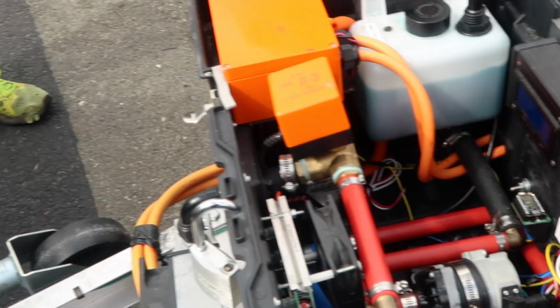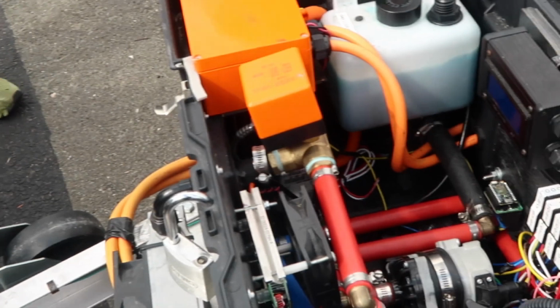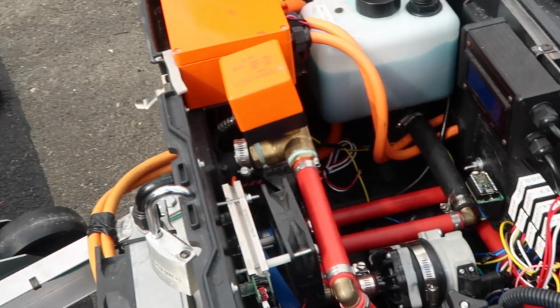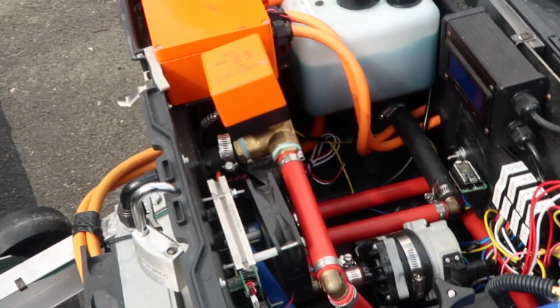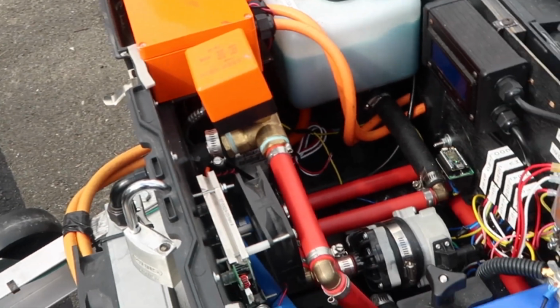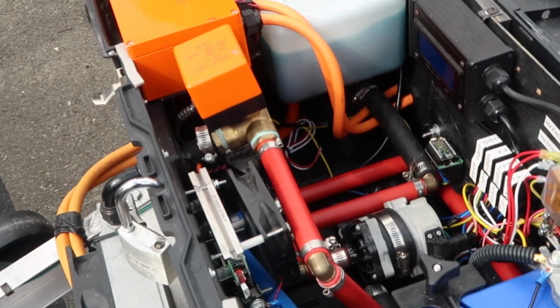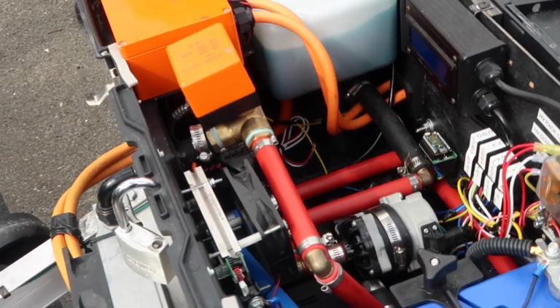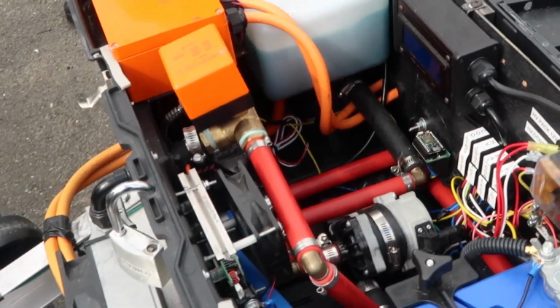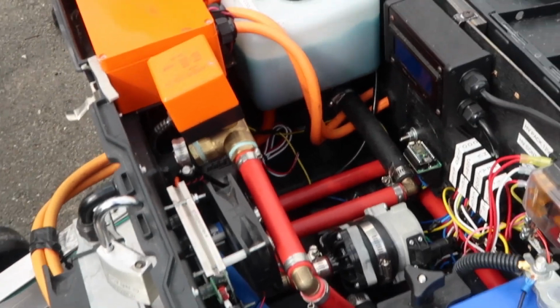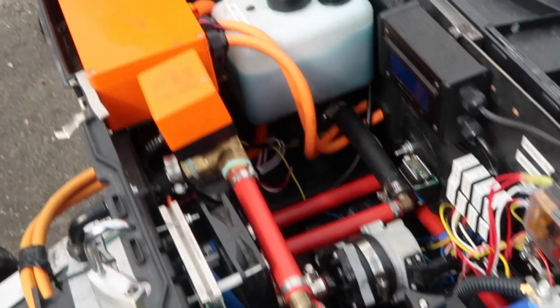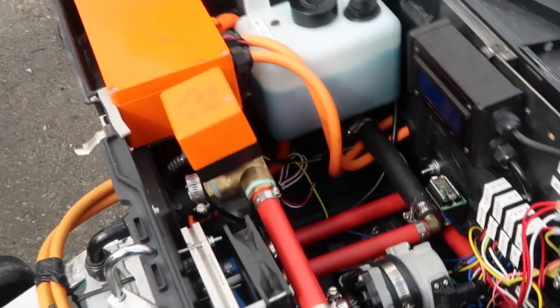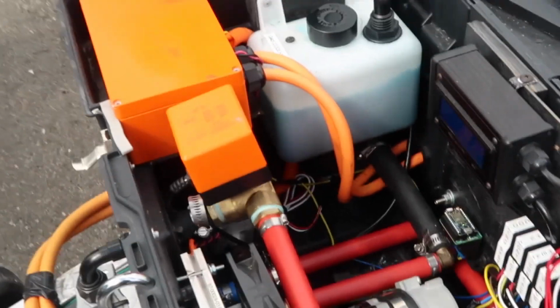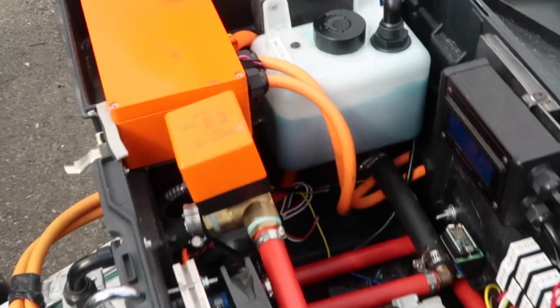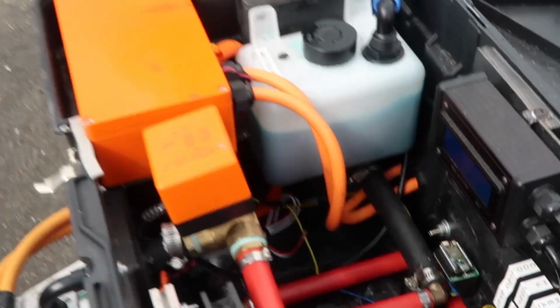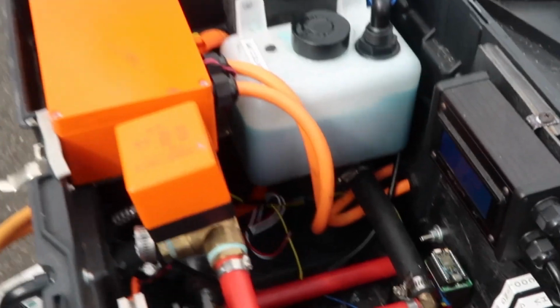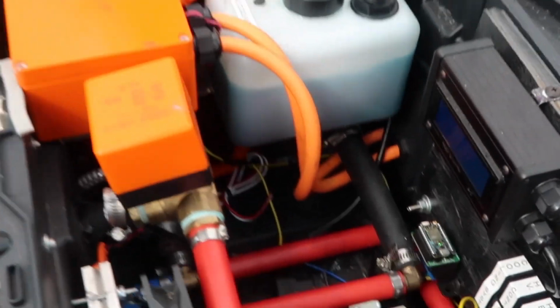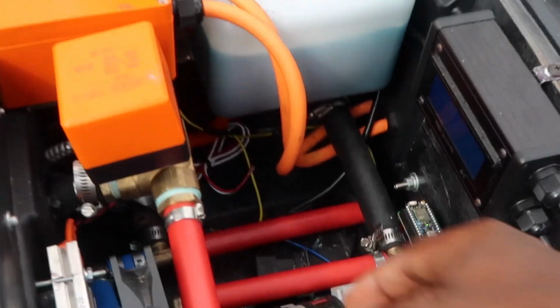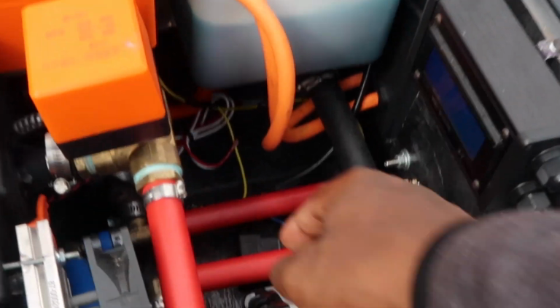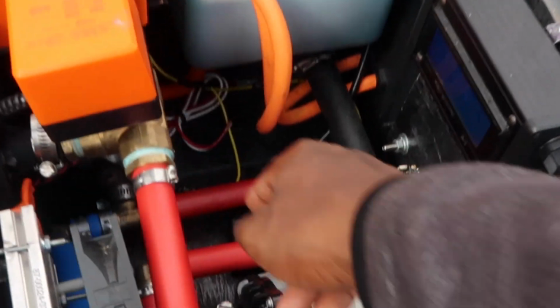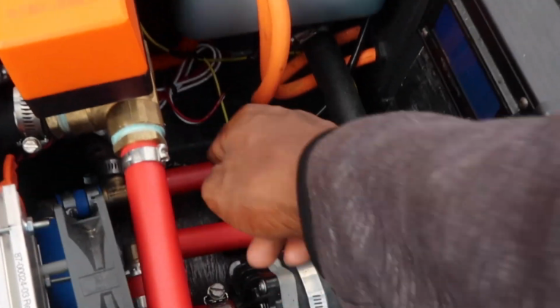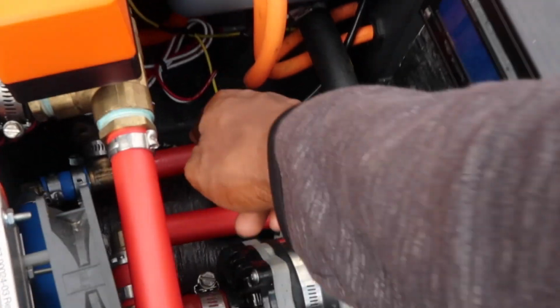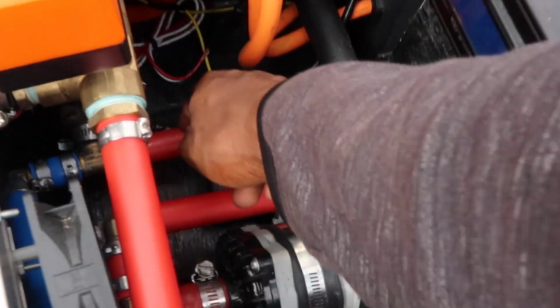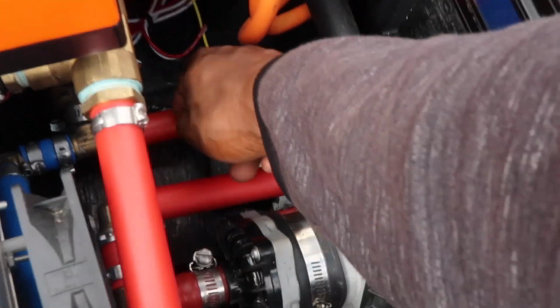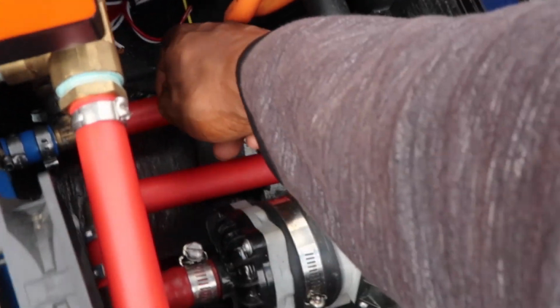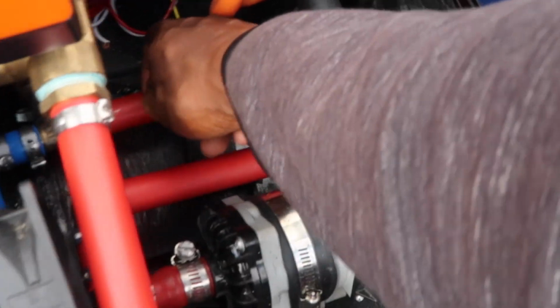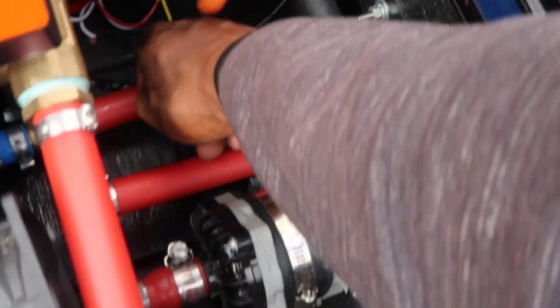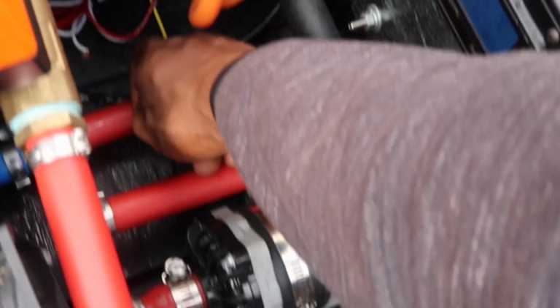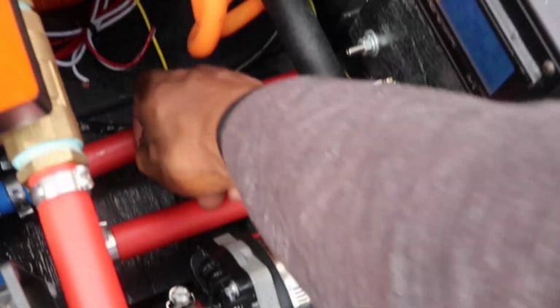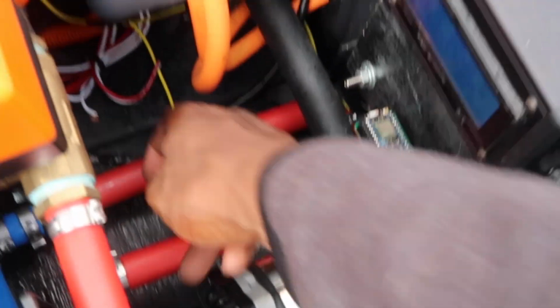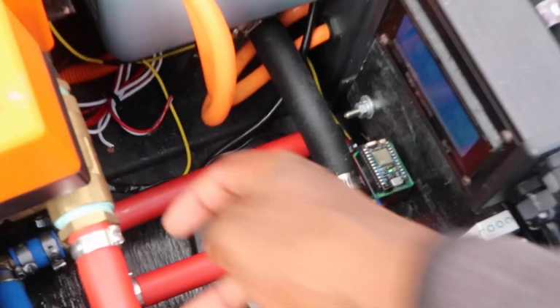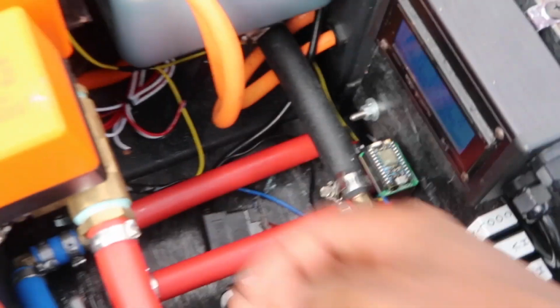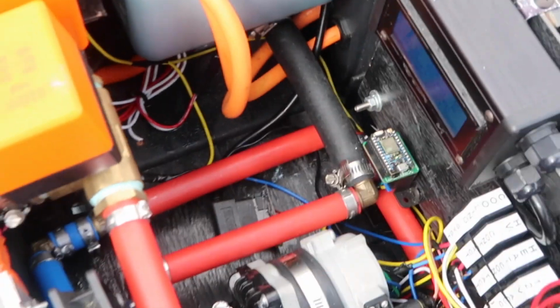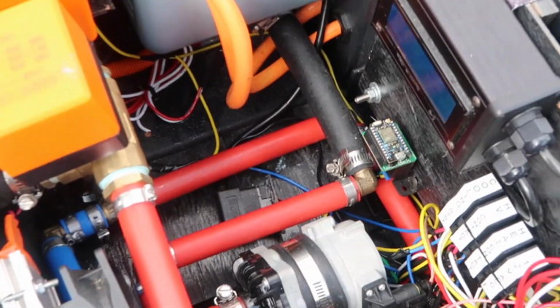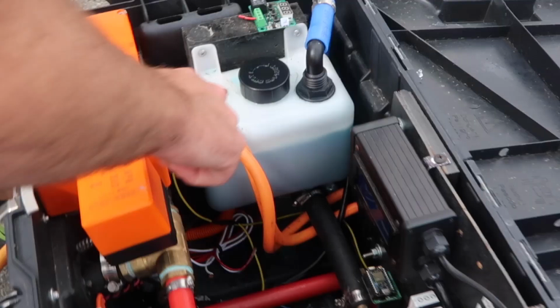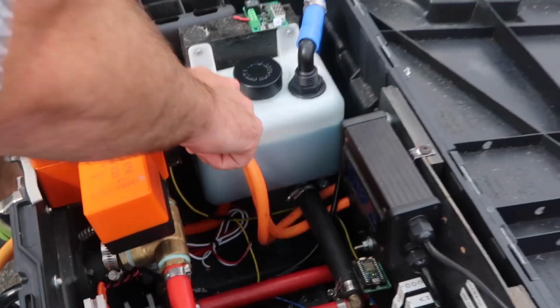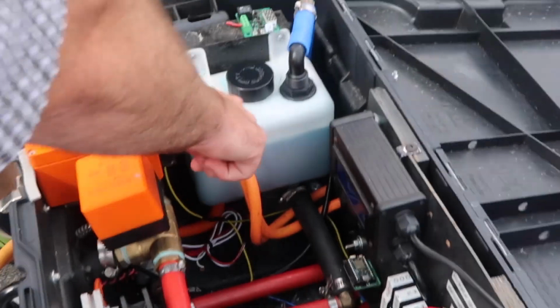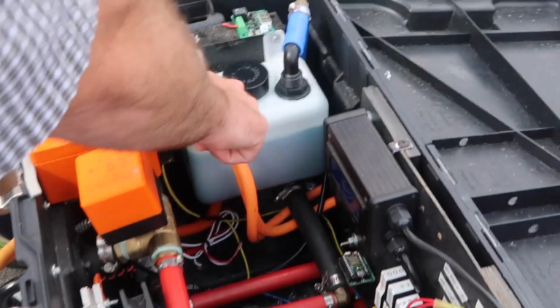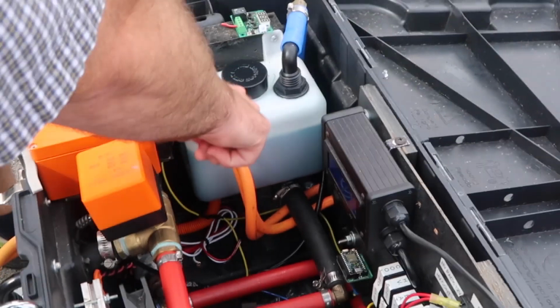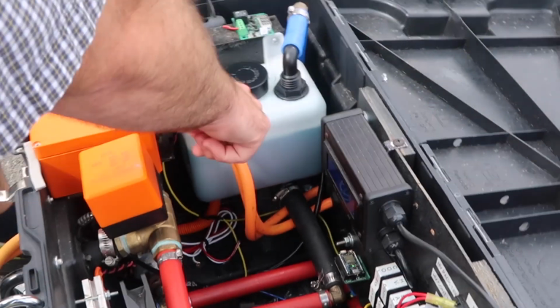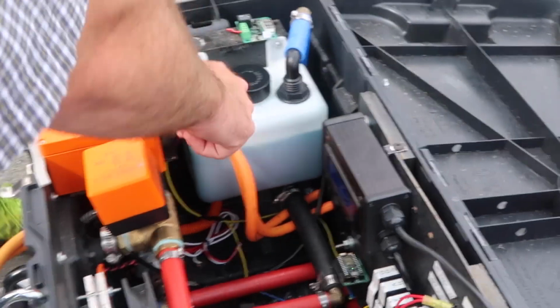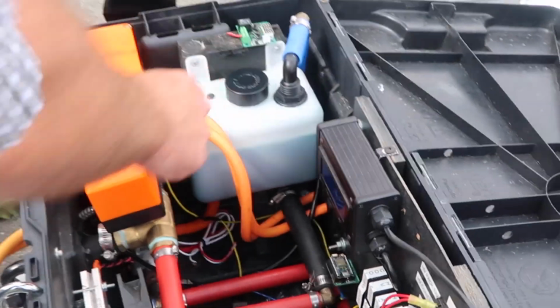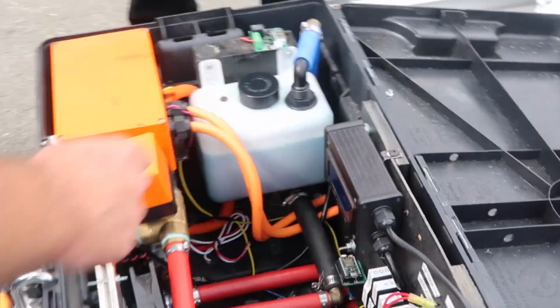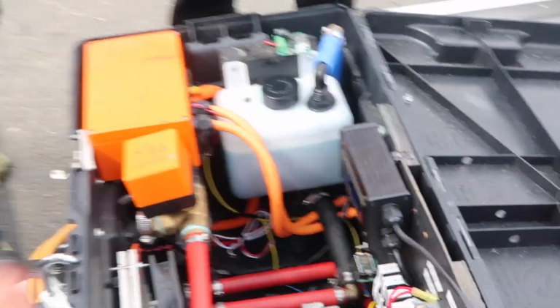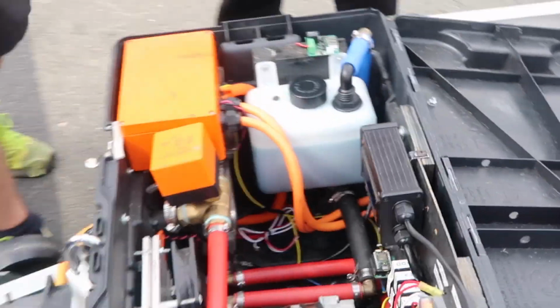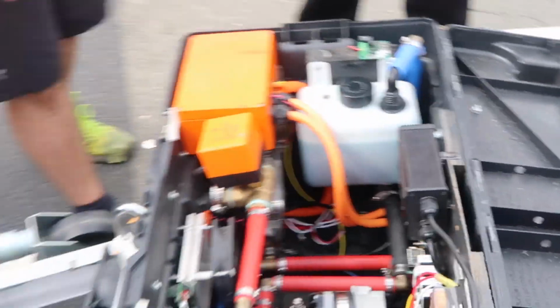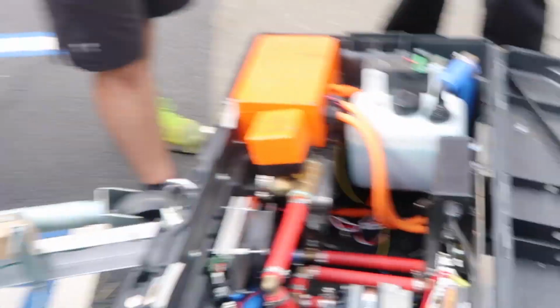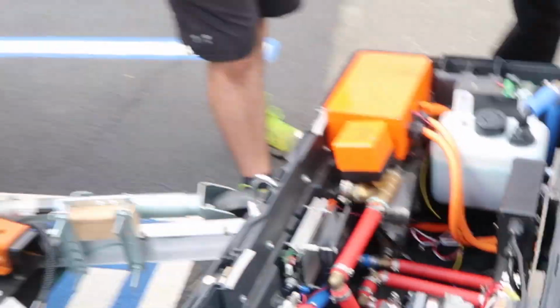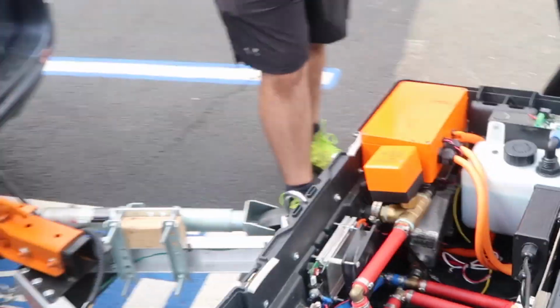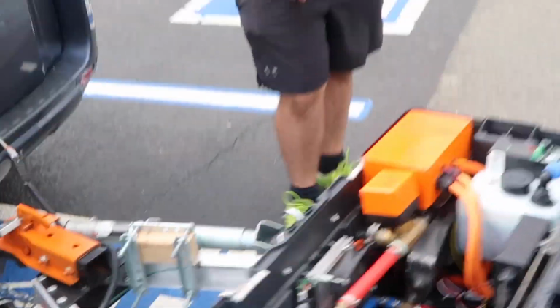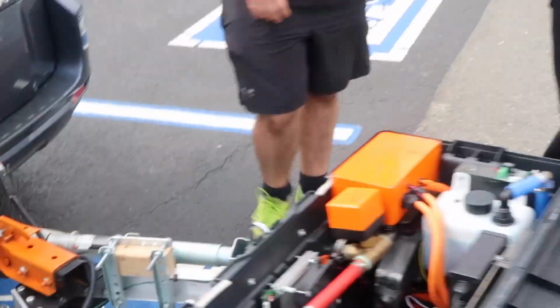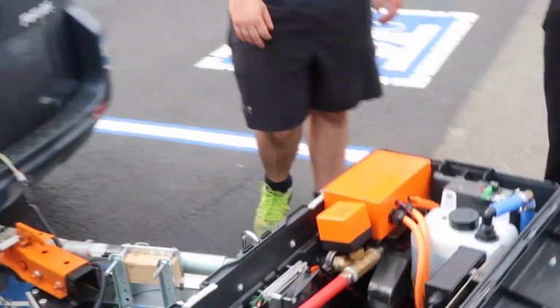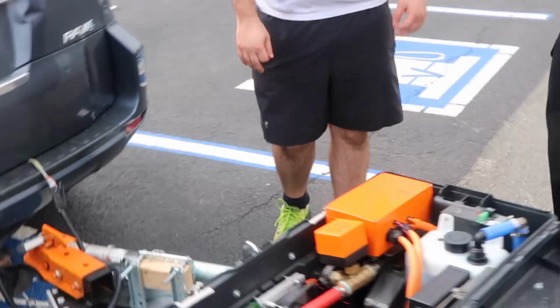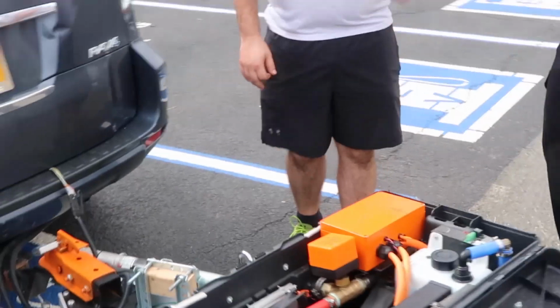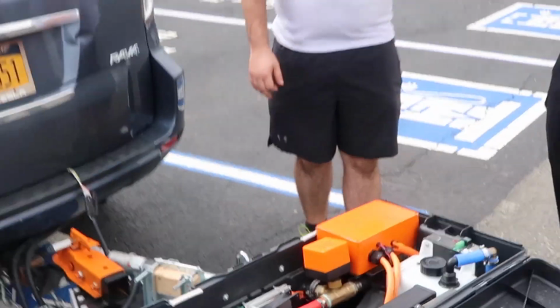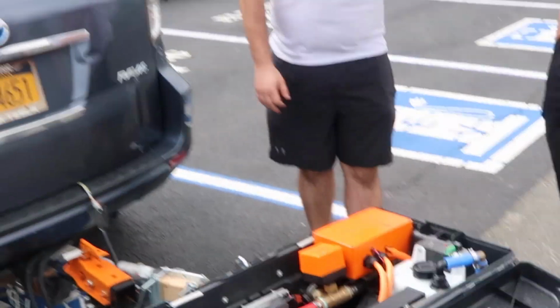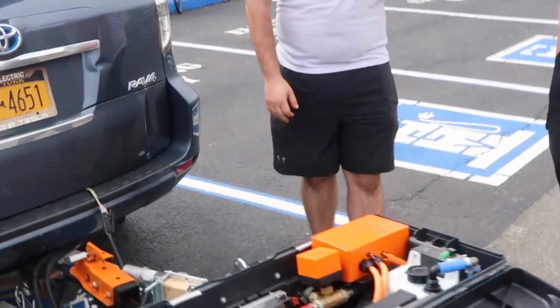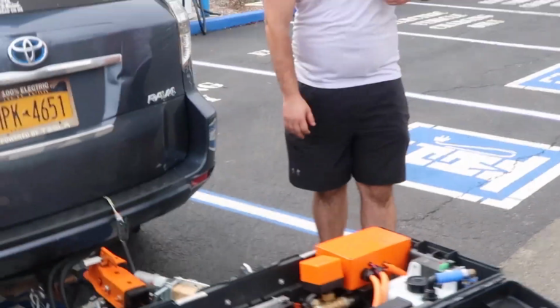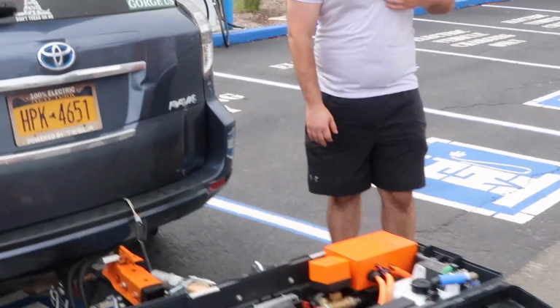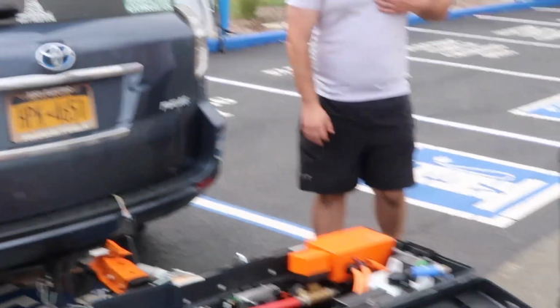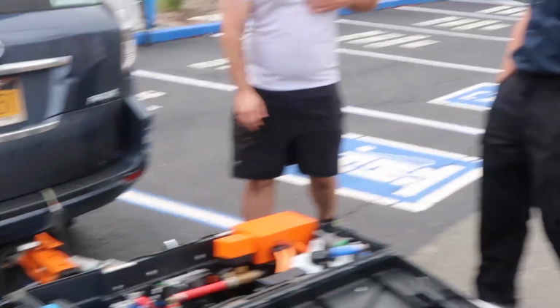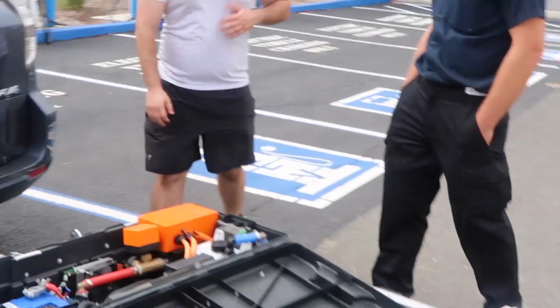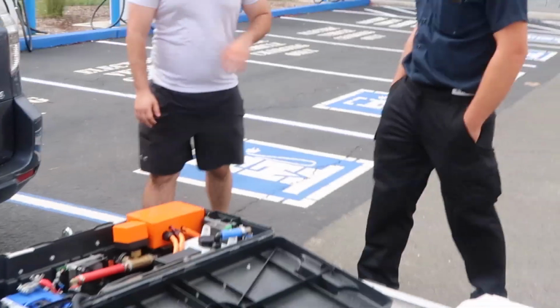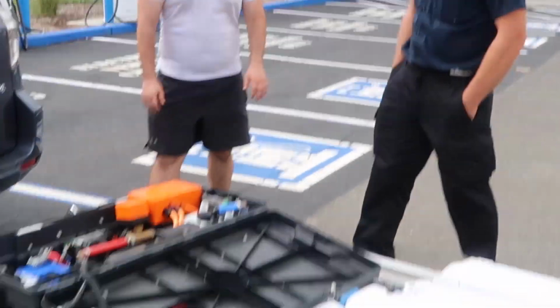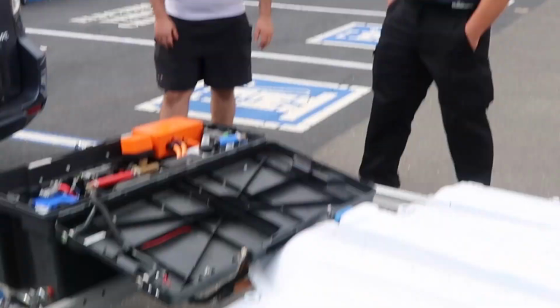I think there's some coolant seeping at the bottom. We're actually going to get out of here. This seems very shady.